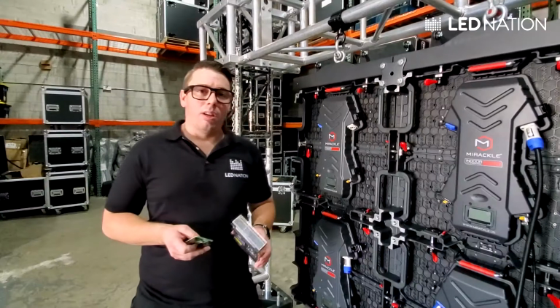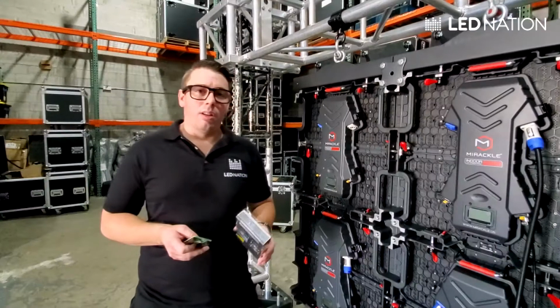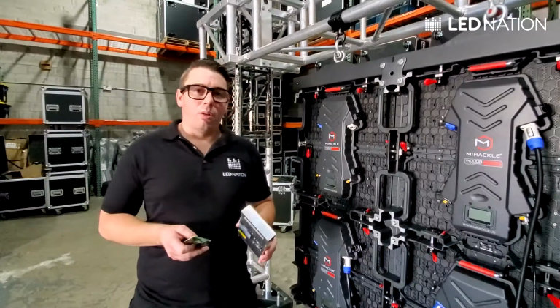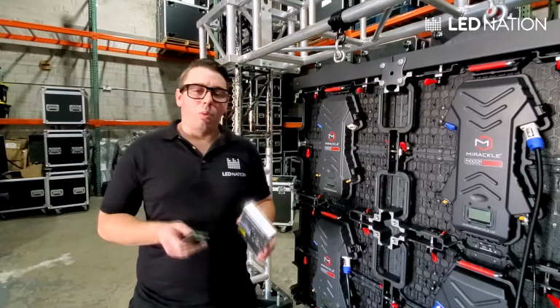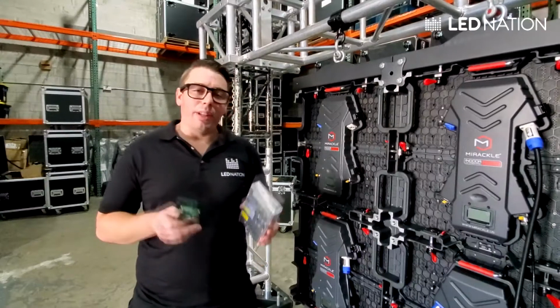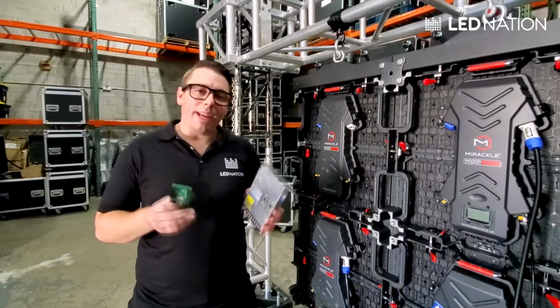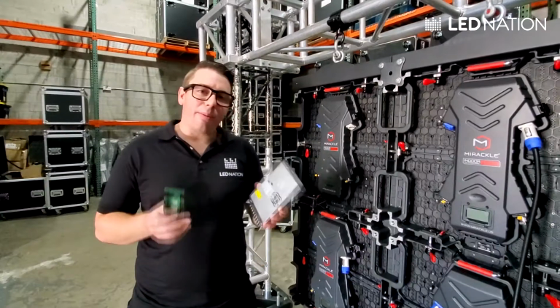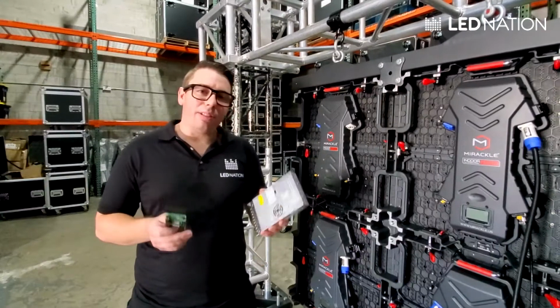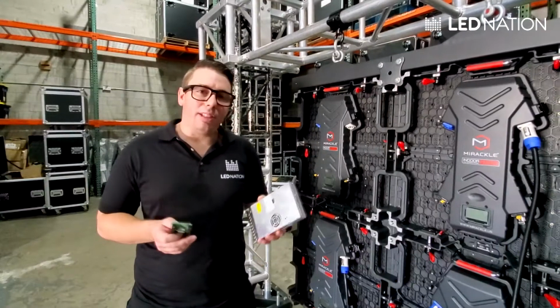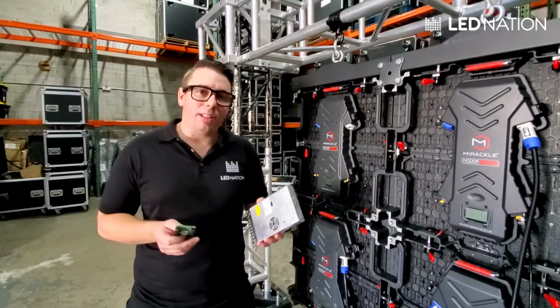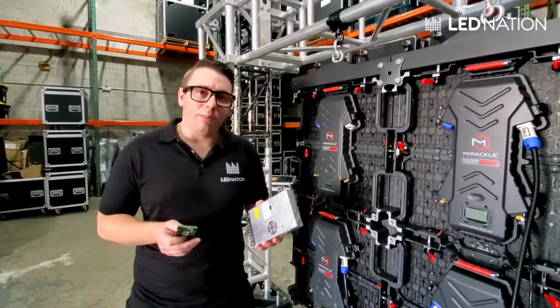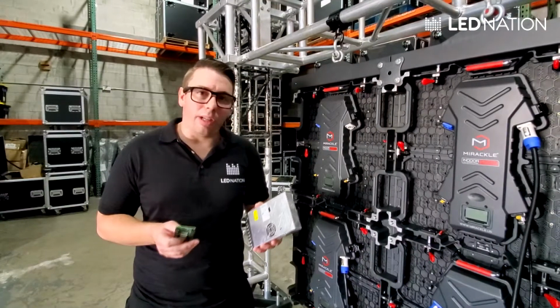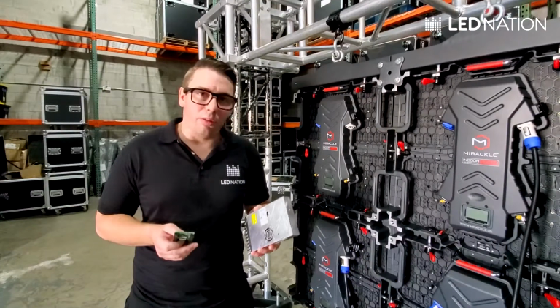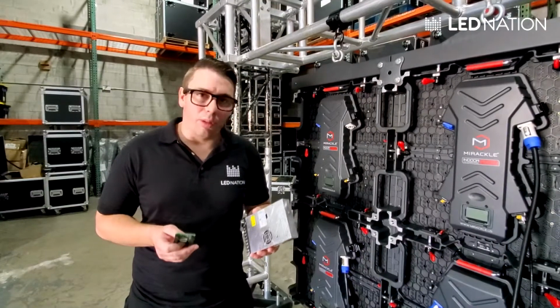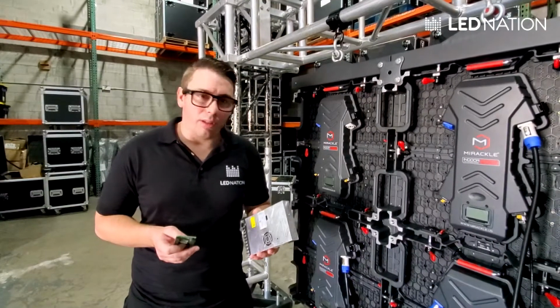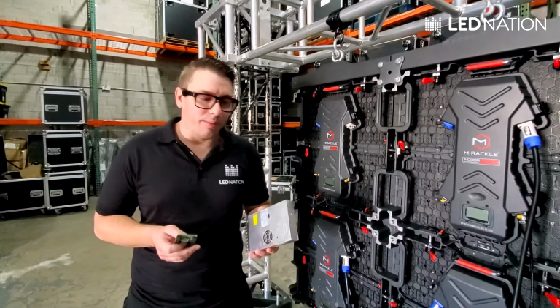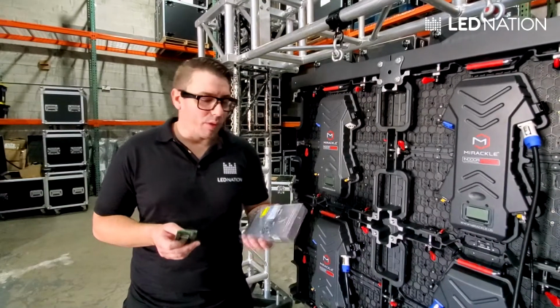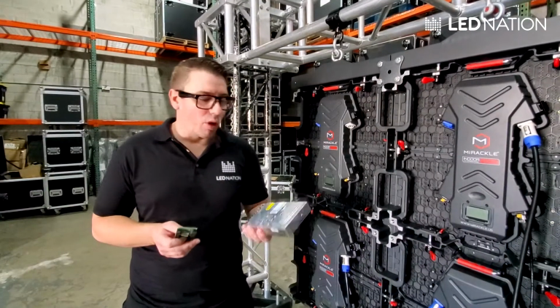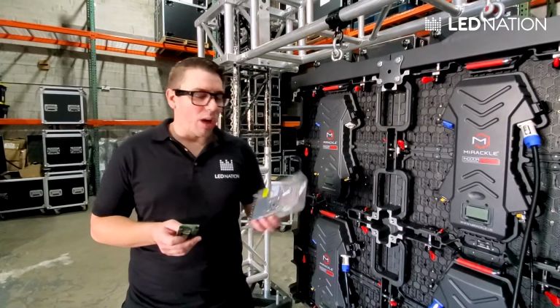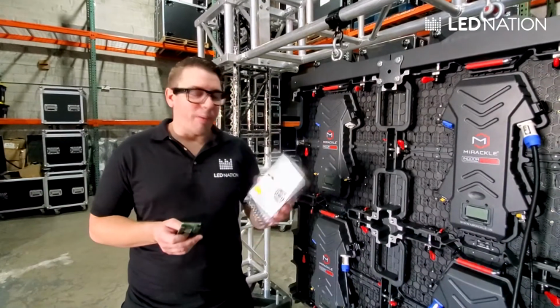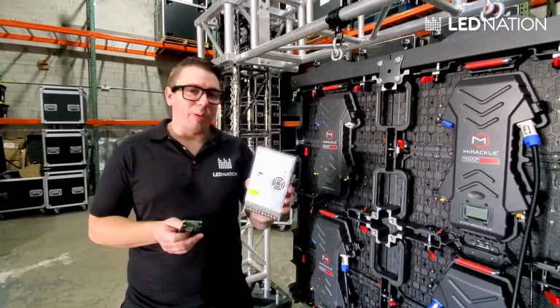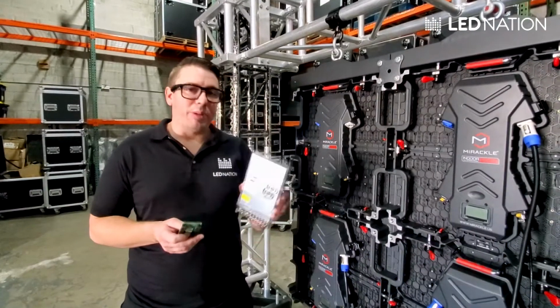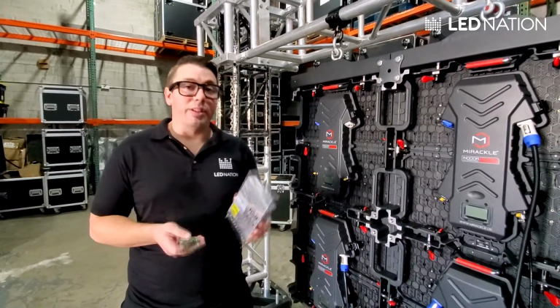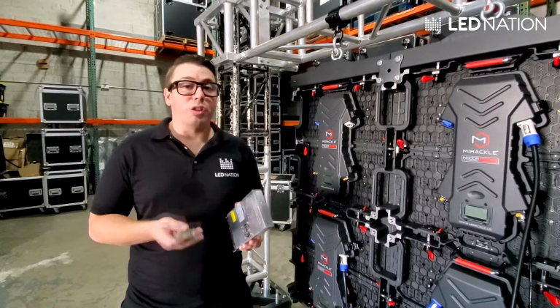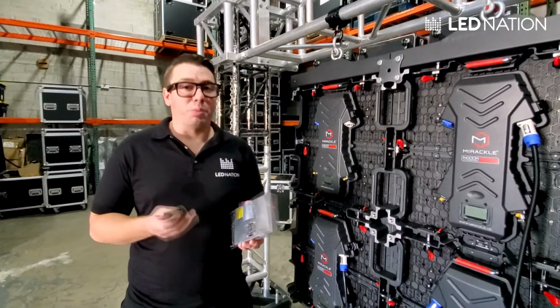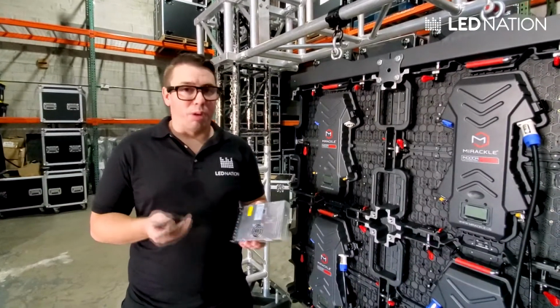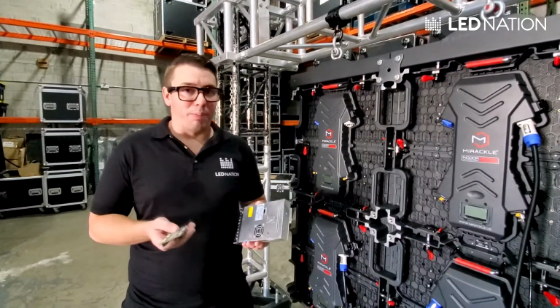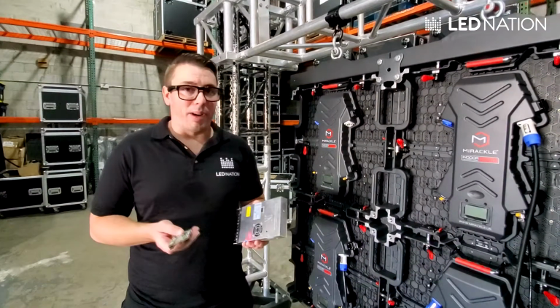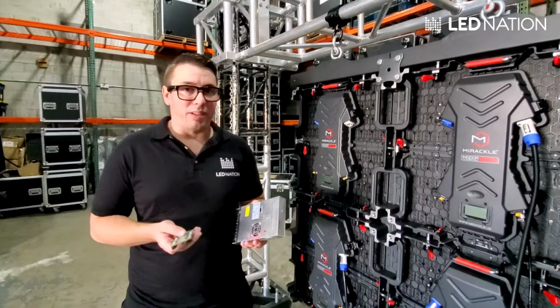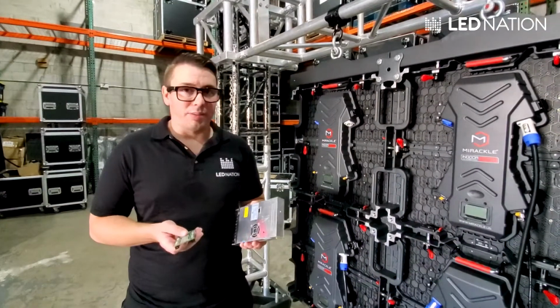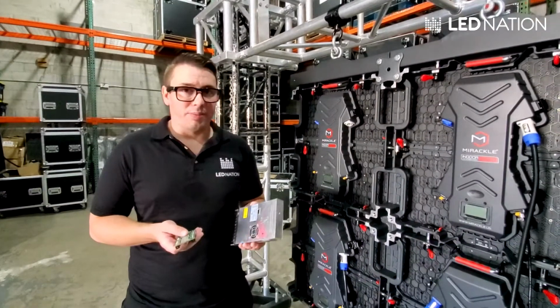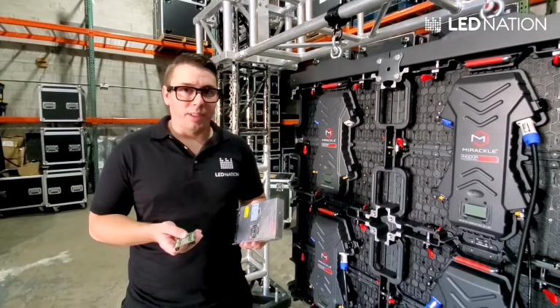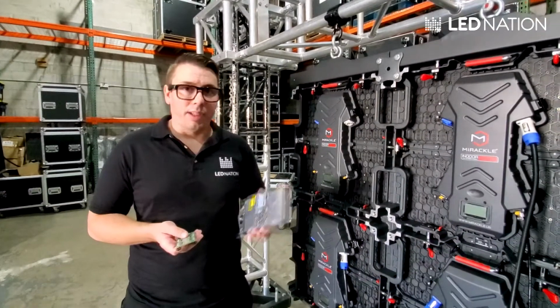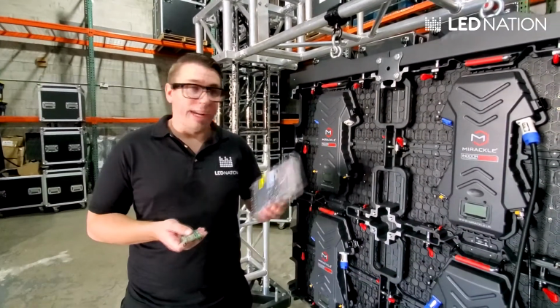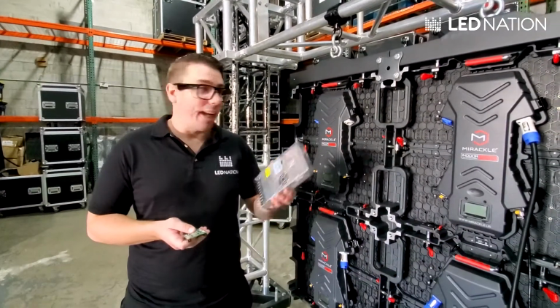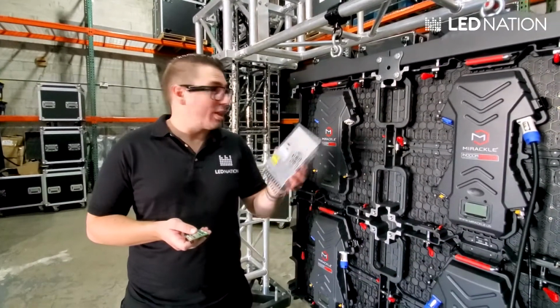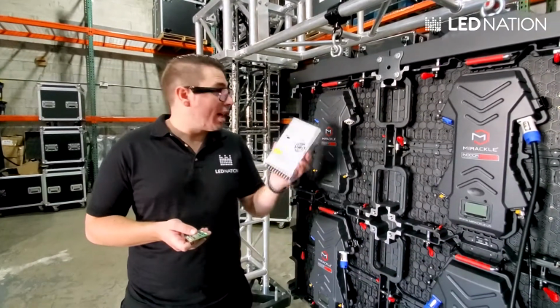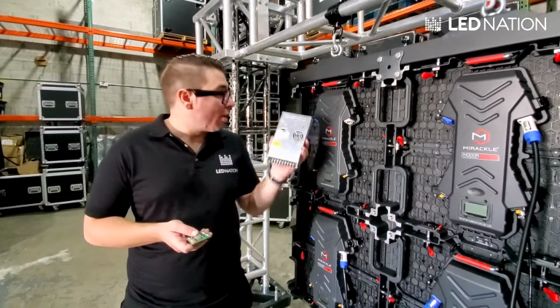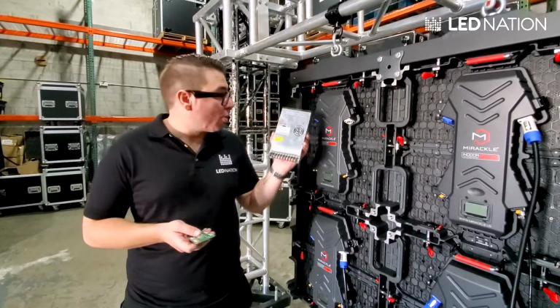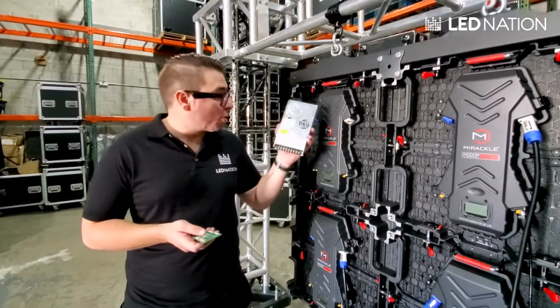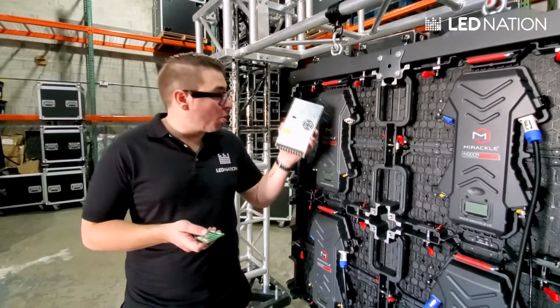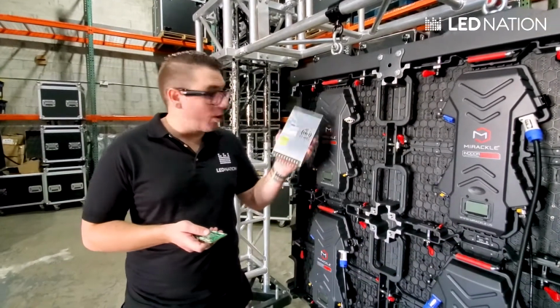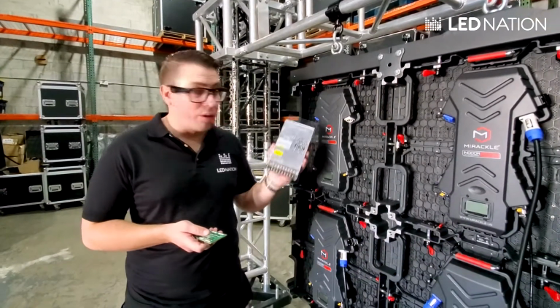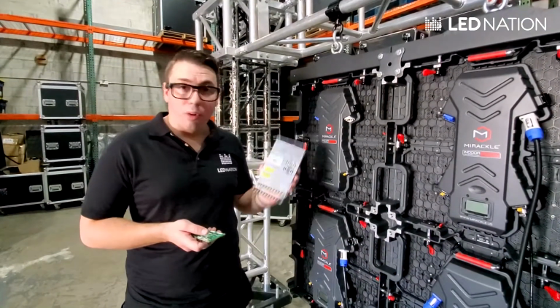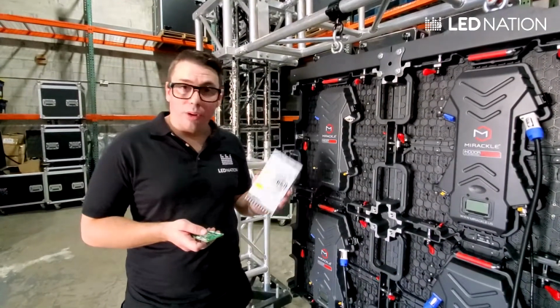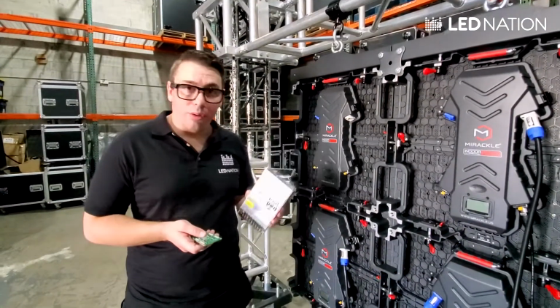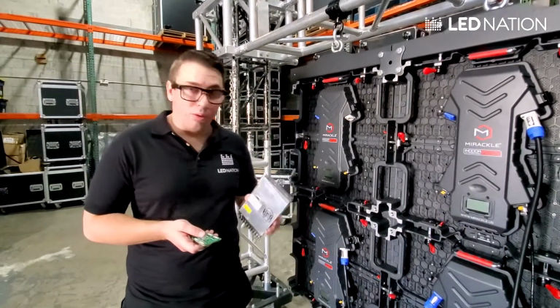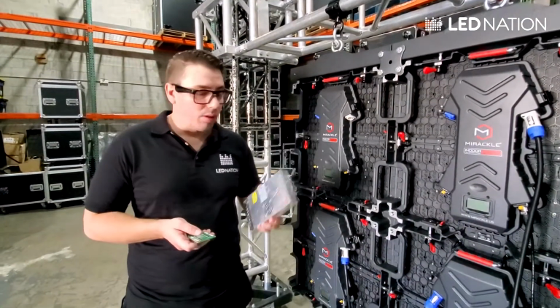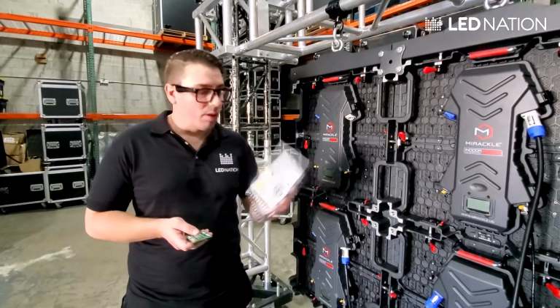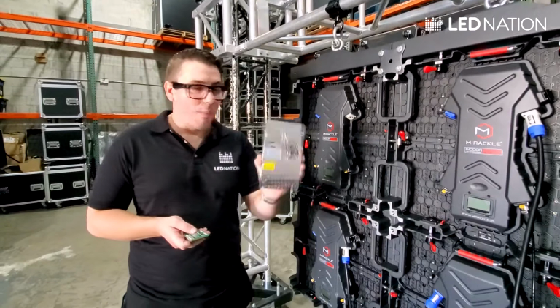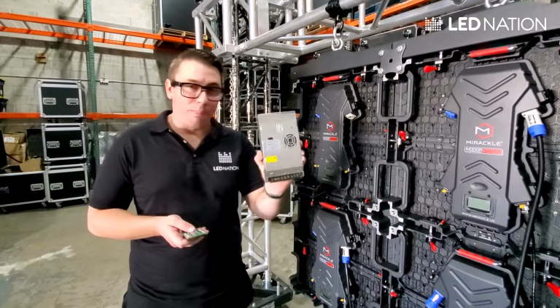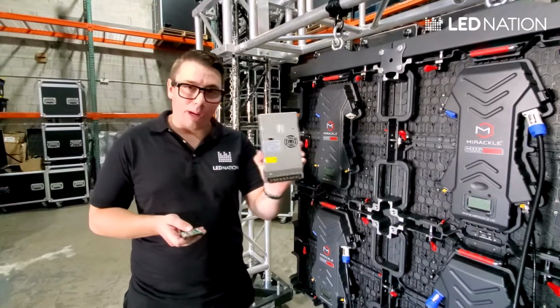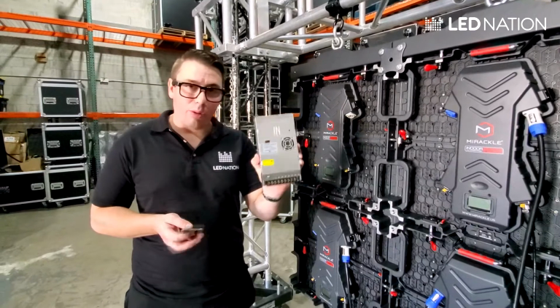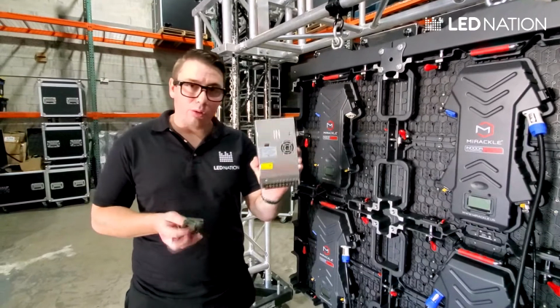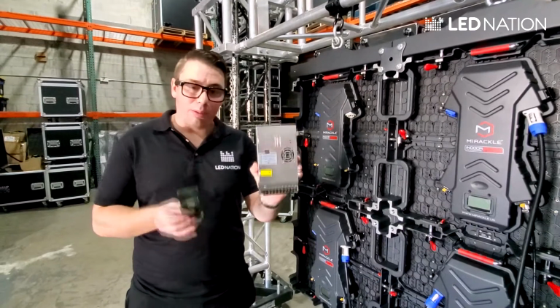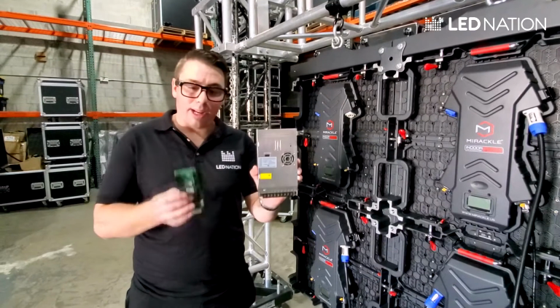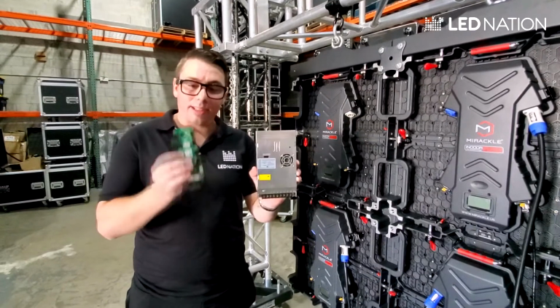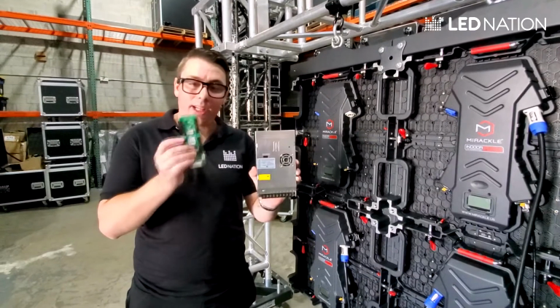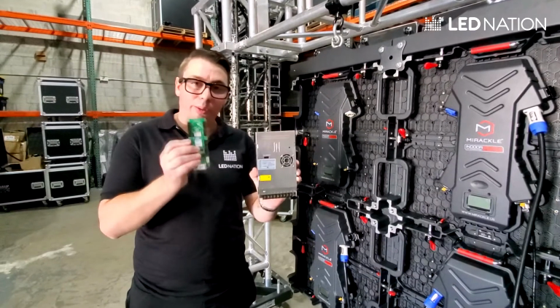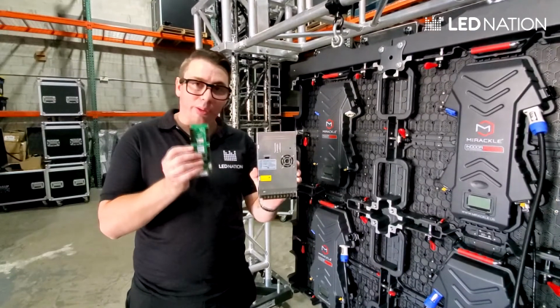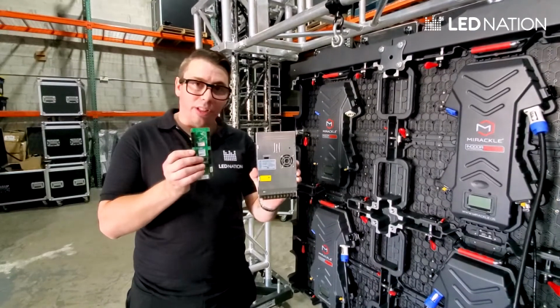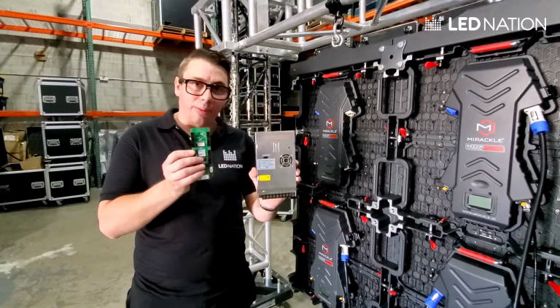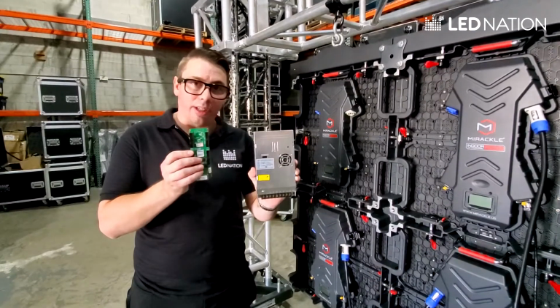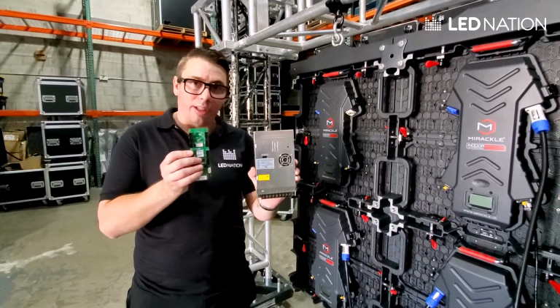With every system that you bought, you're gonna be receiving spare parts: extra little squares, the modules, power supplies, and receiving cards.